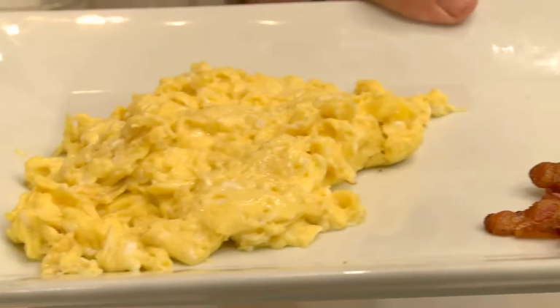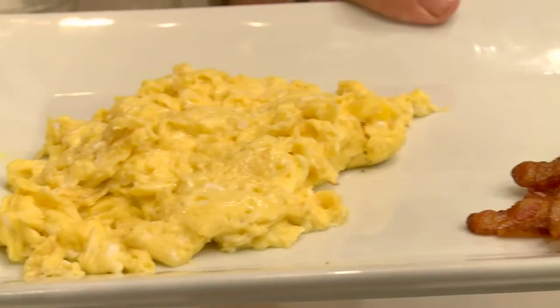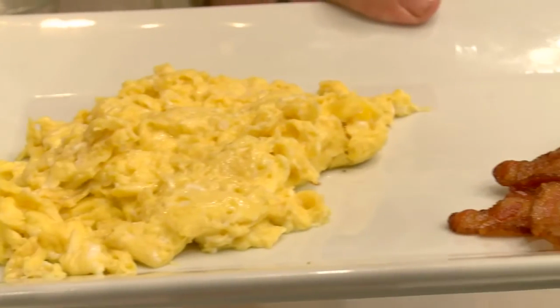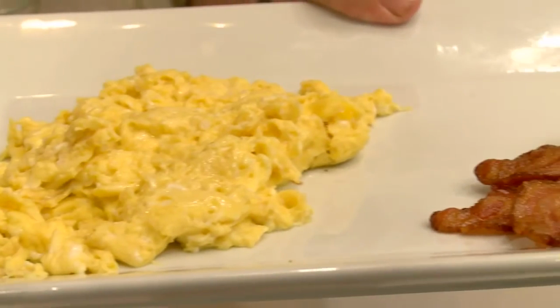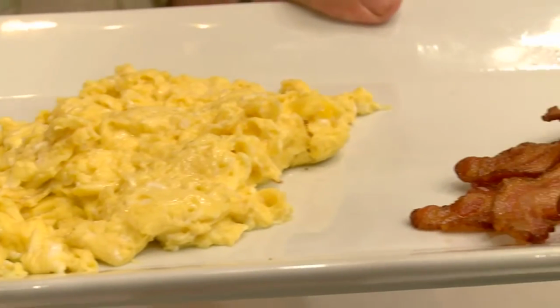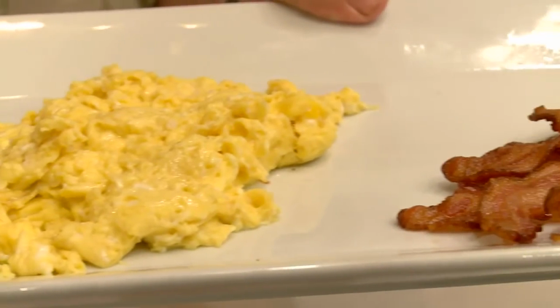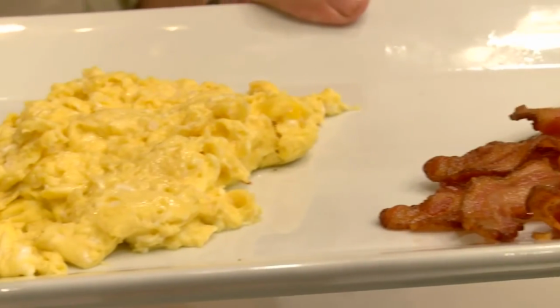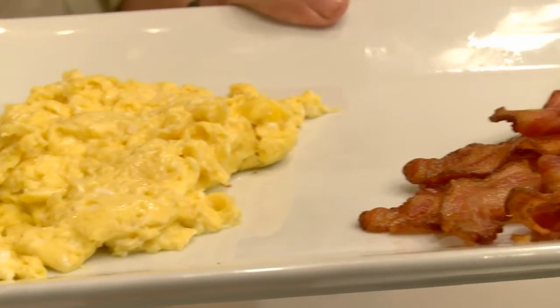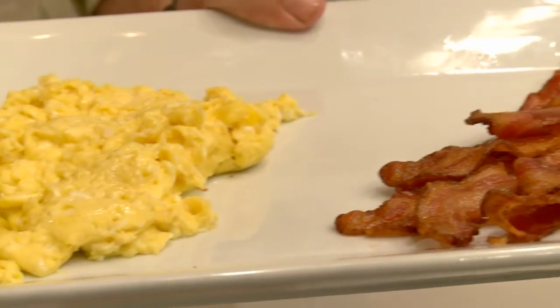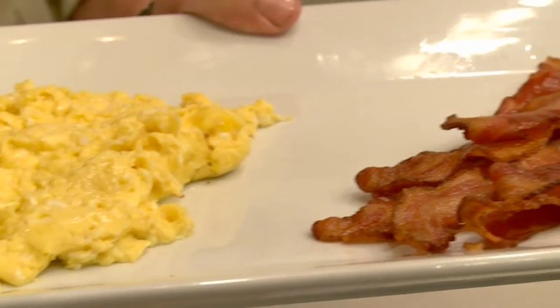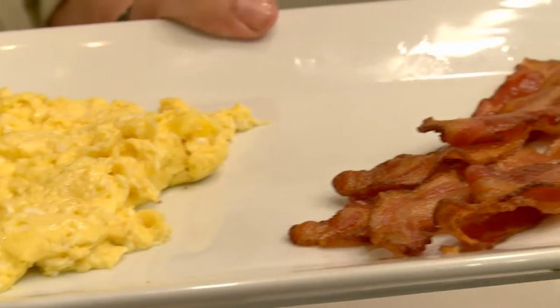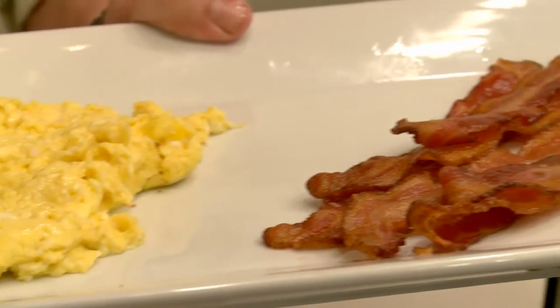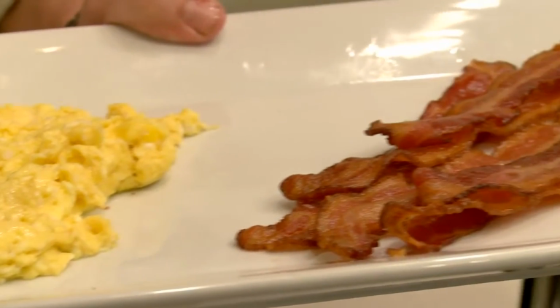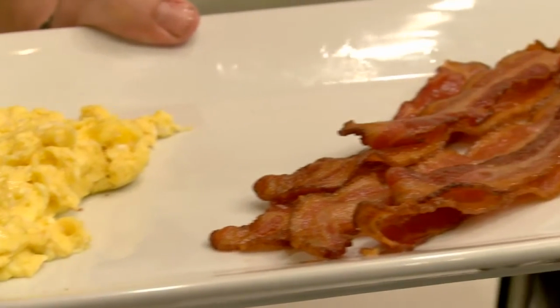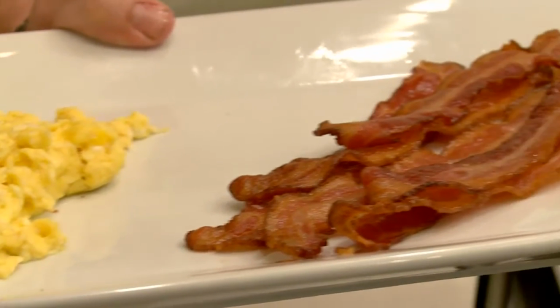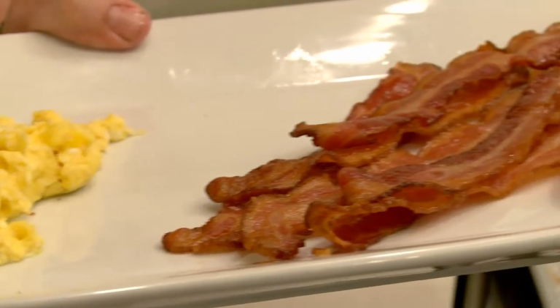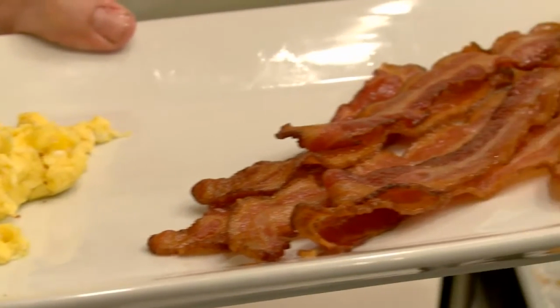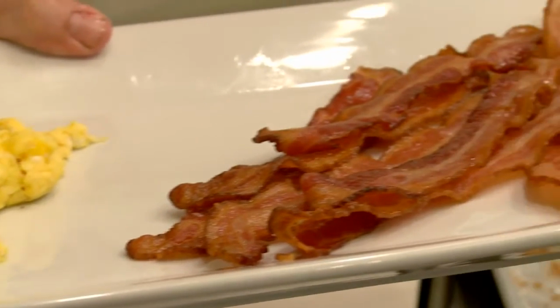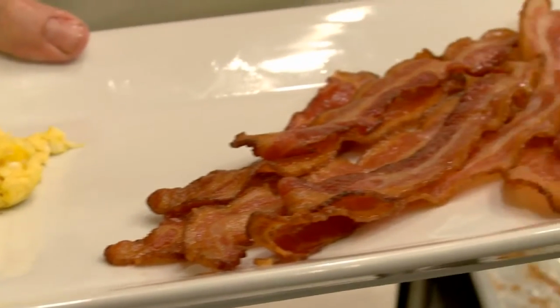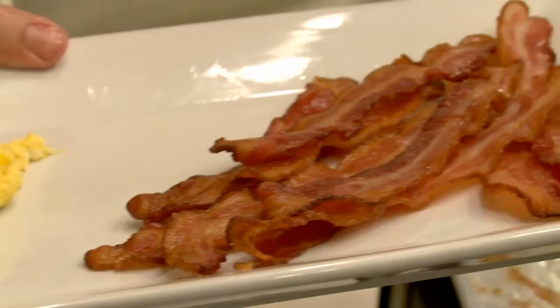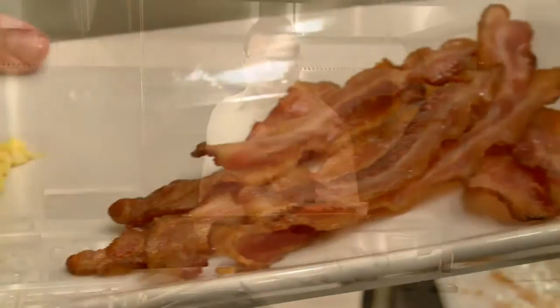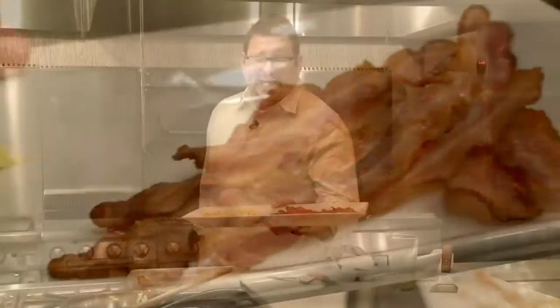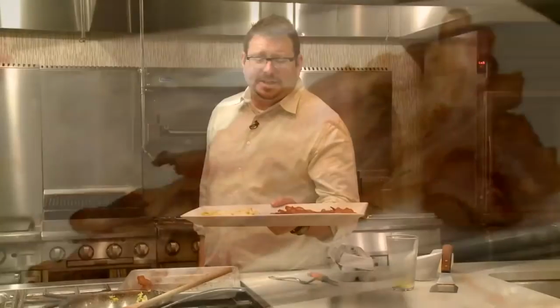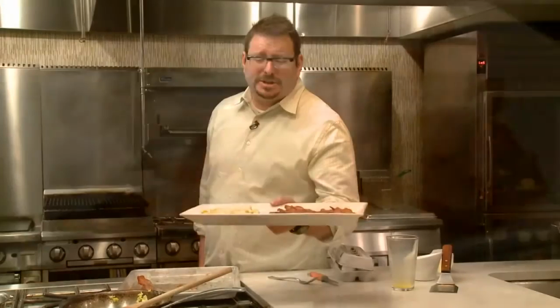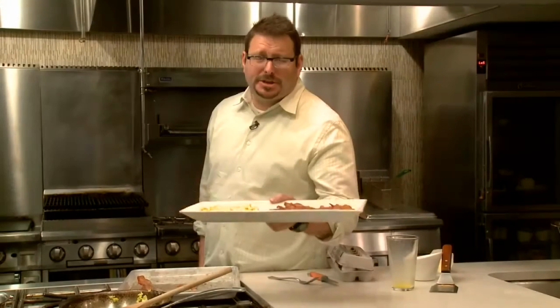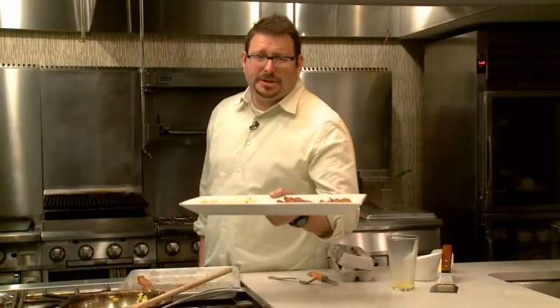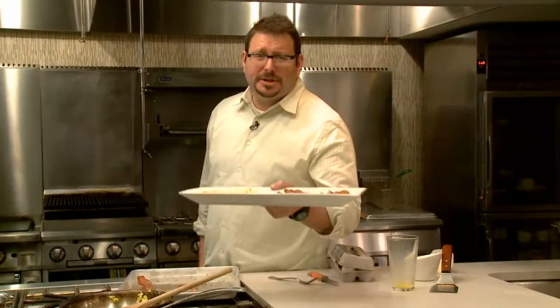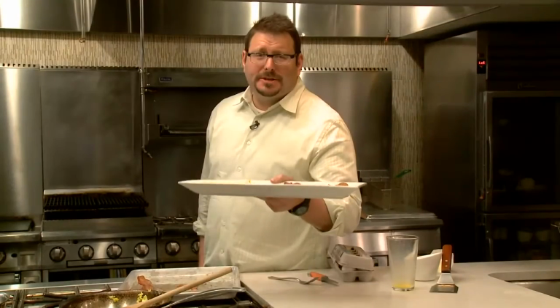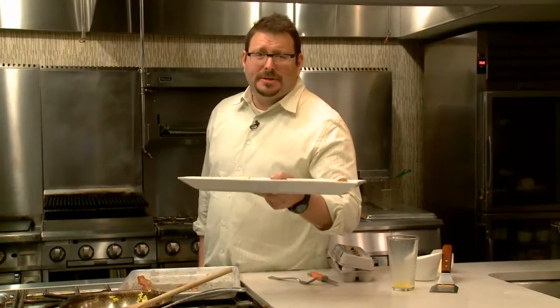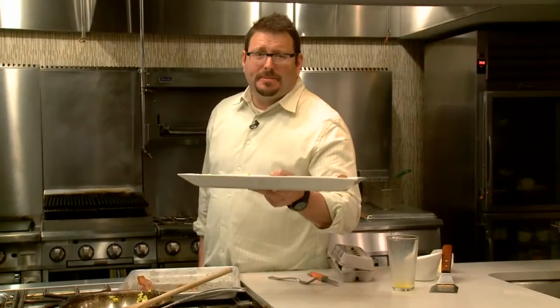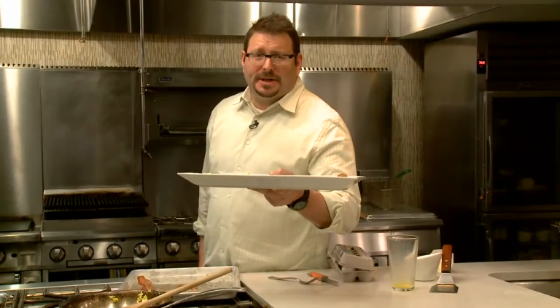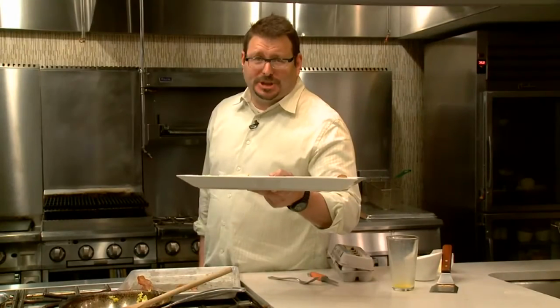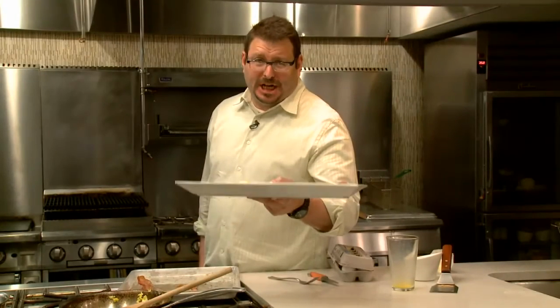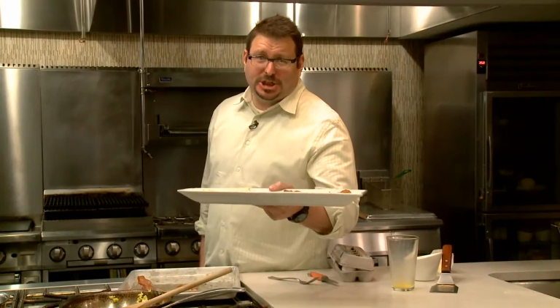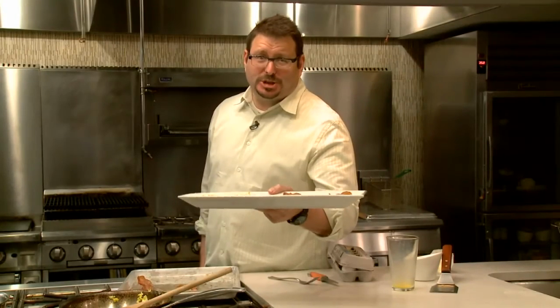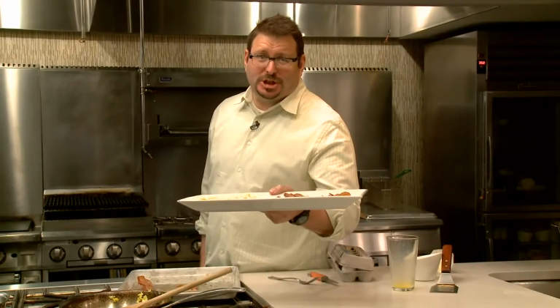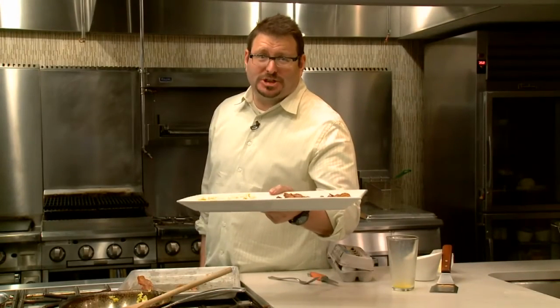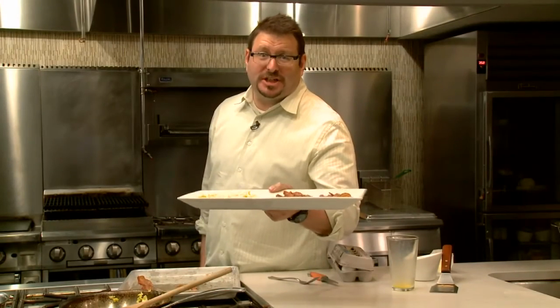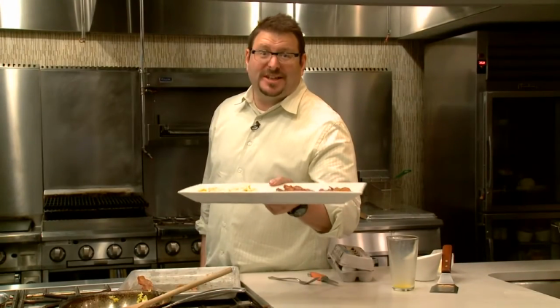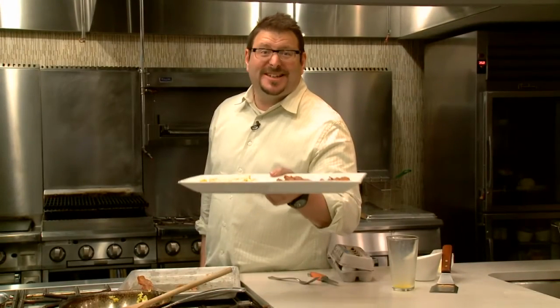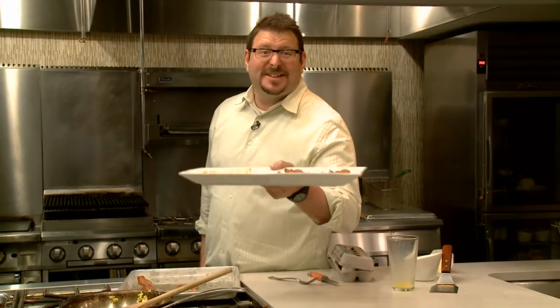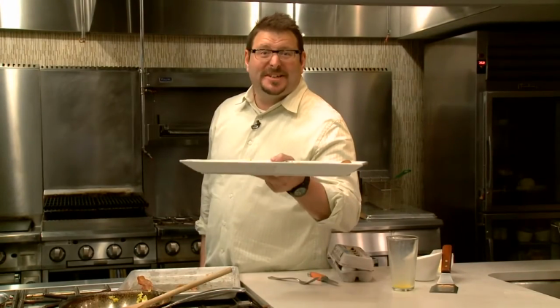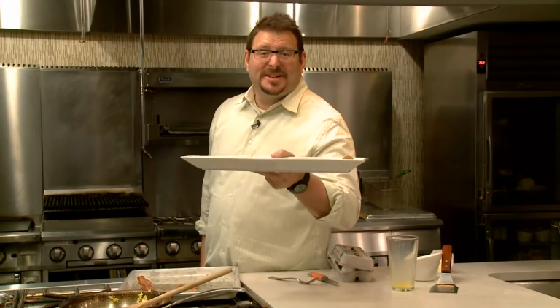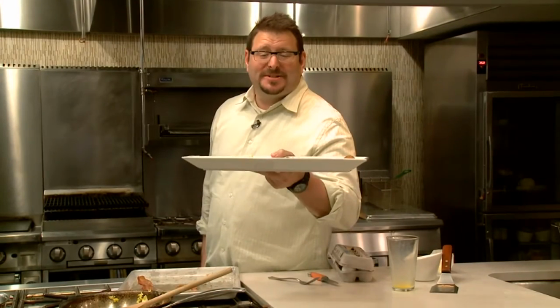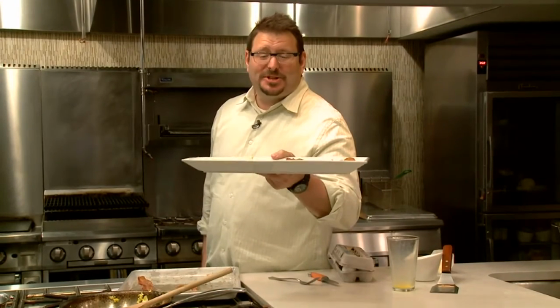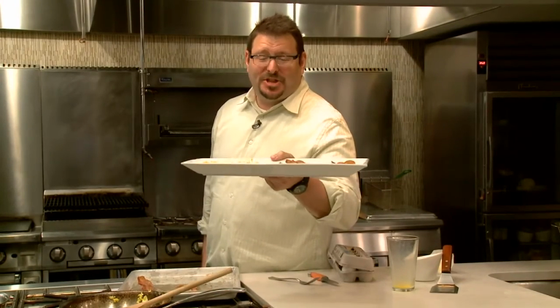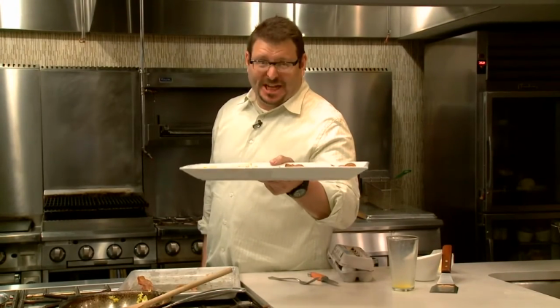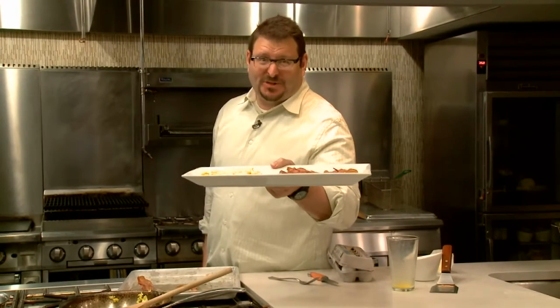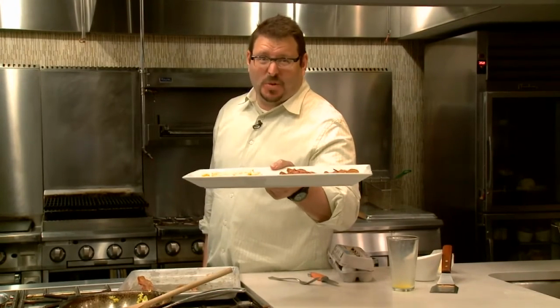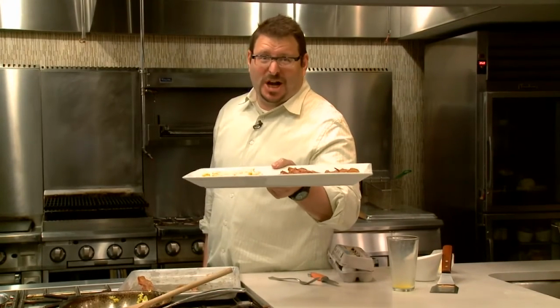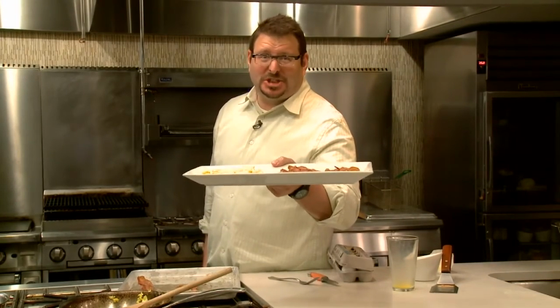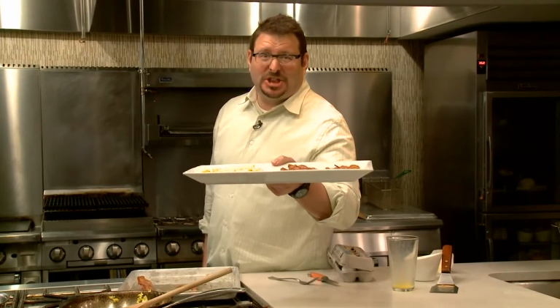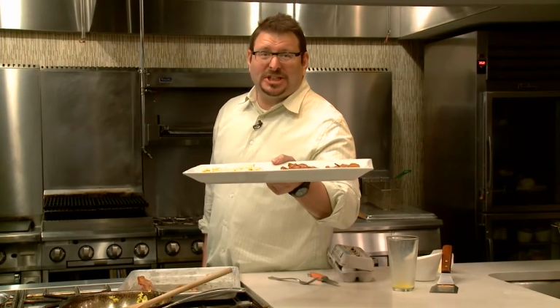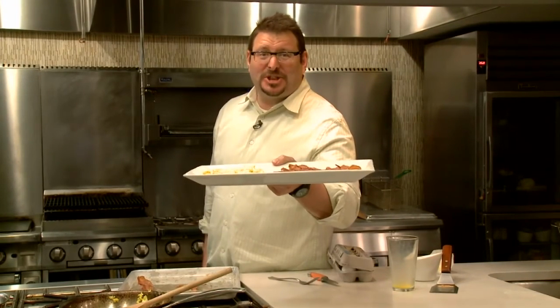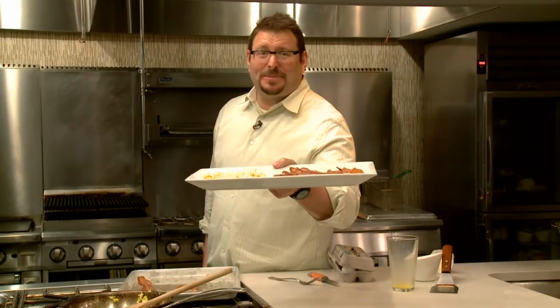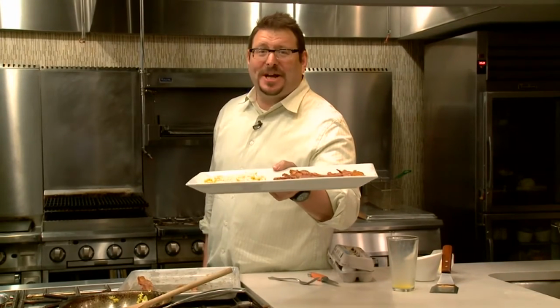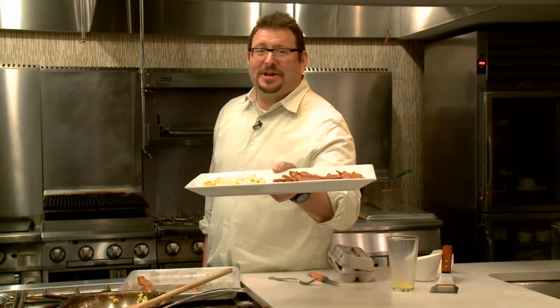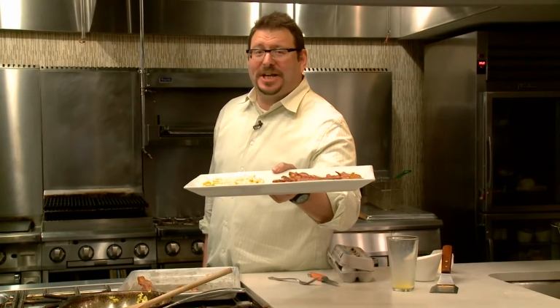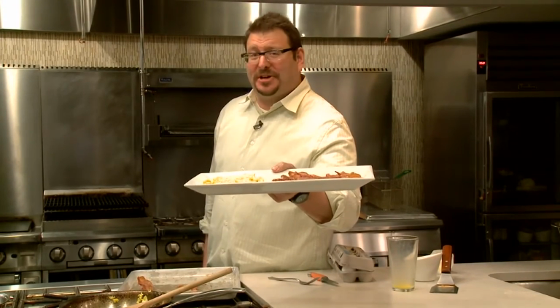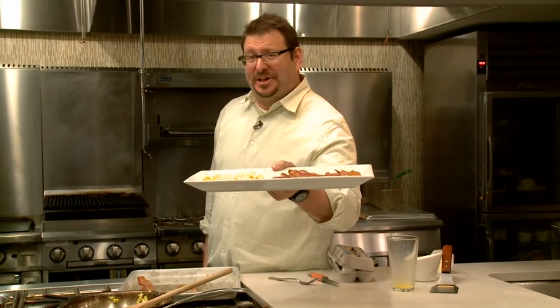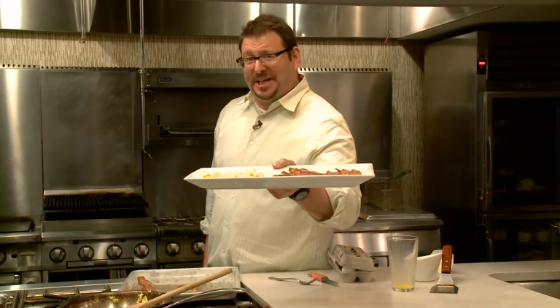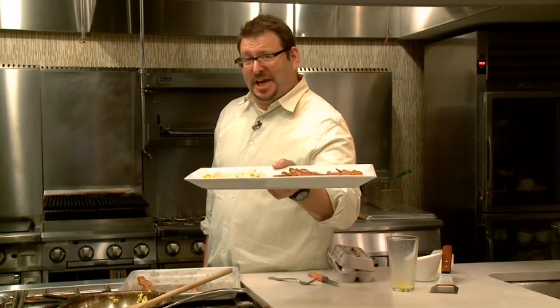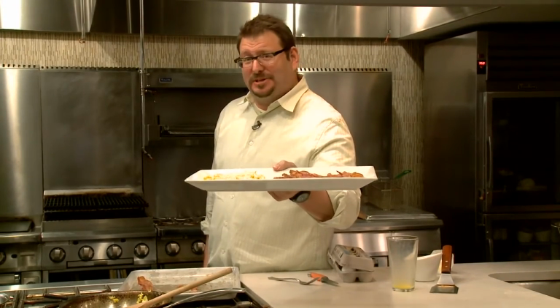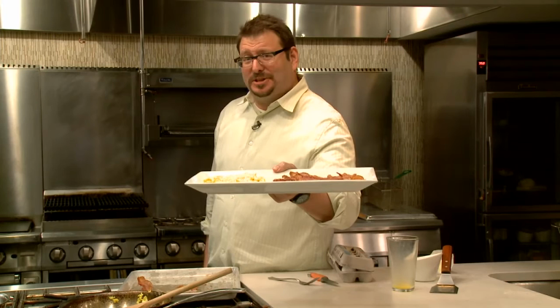Effortless Morning After Bacon and Eggs by Josh Ozersky. Thanks for watching and check me out again on eHow.com.